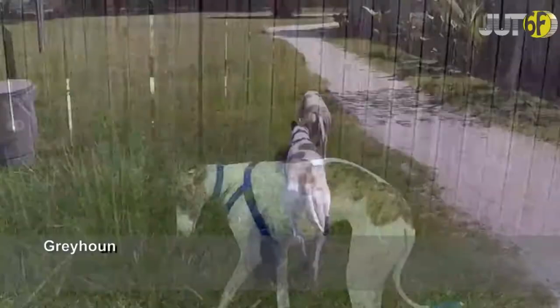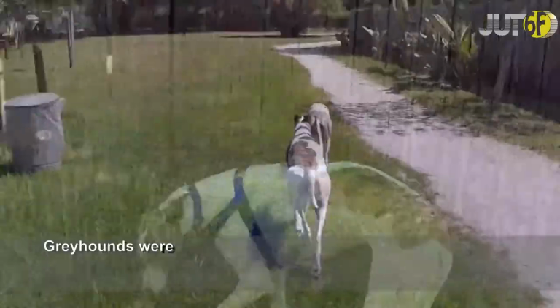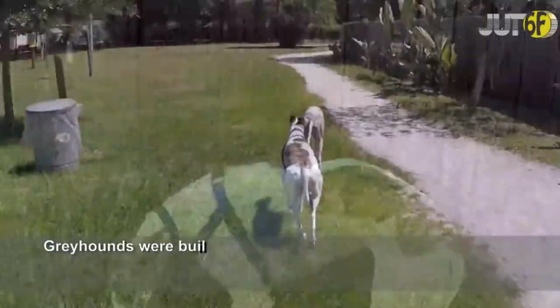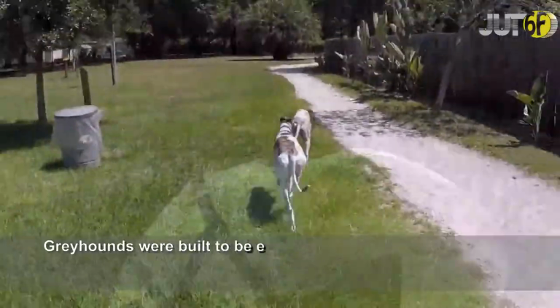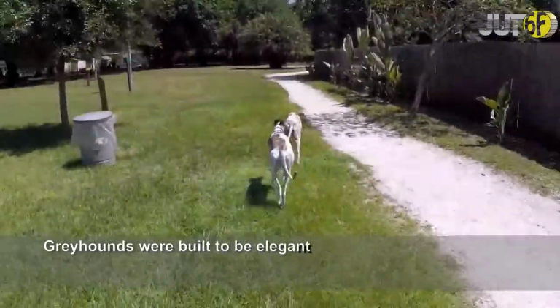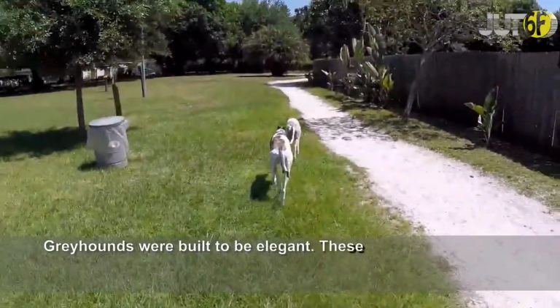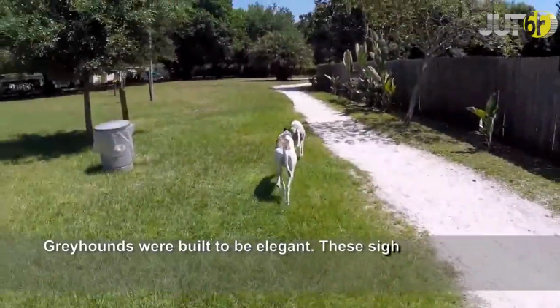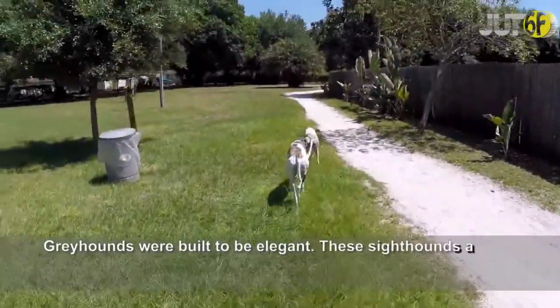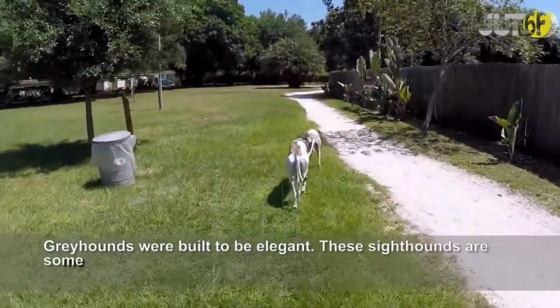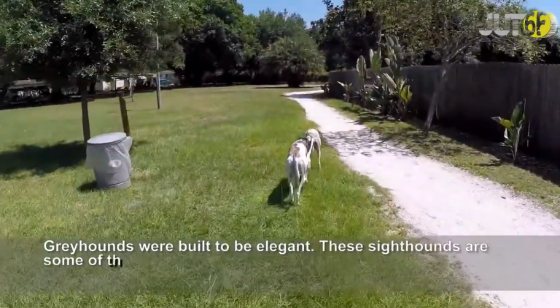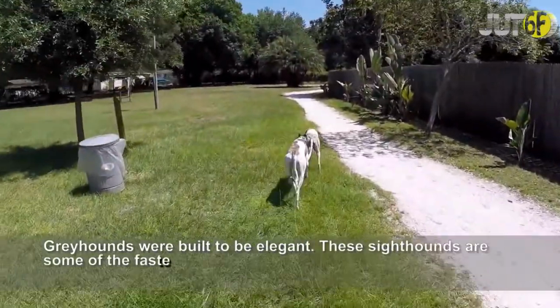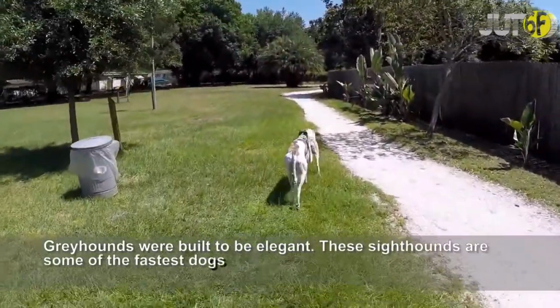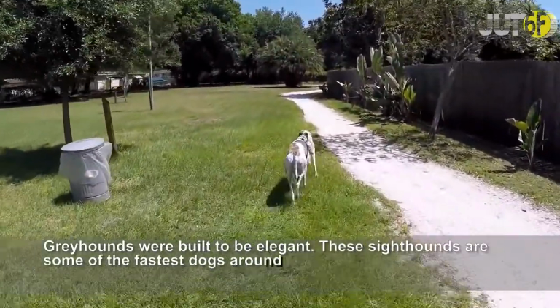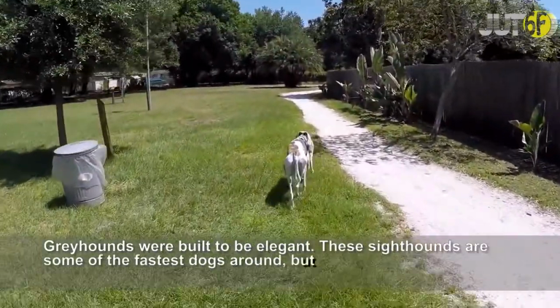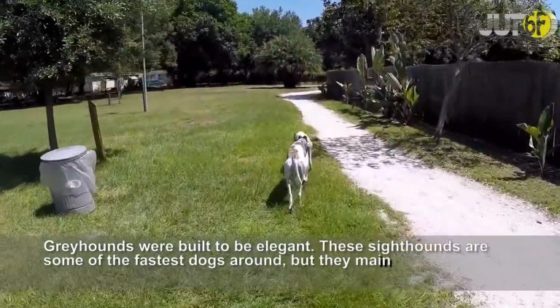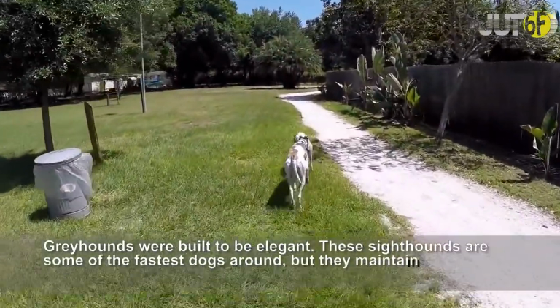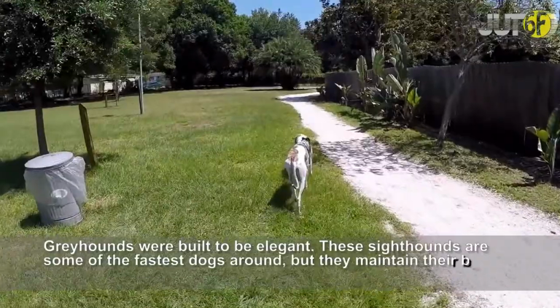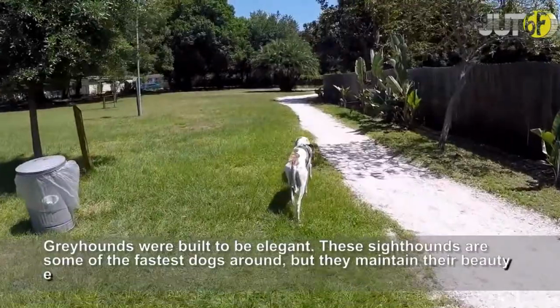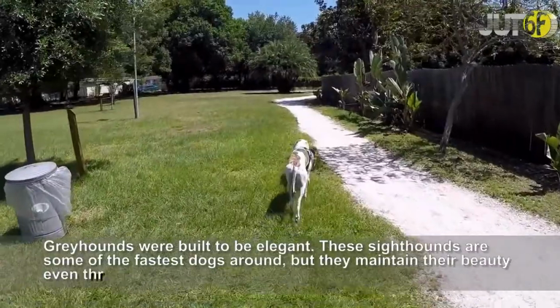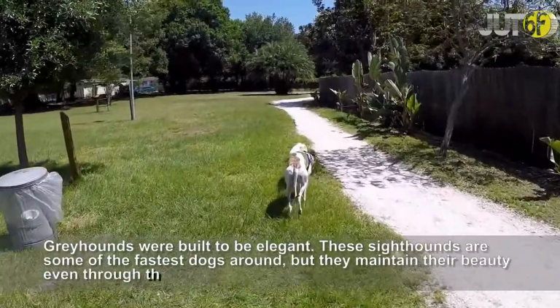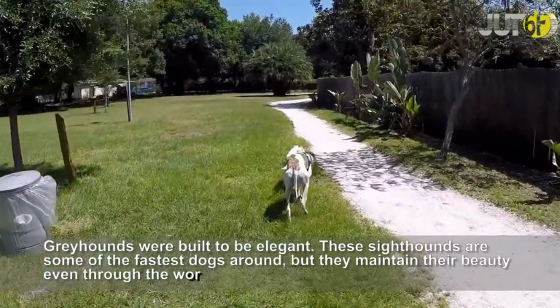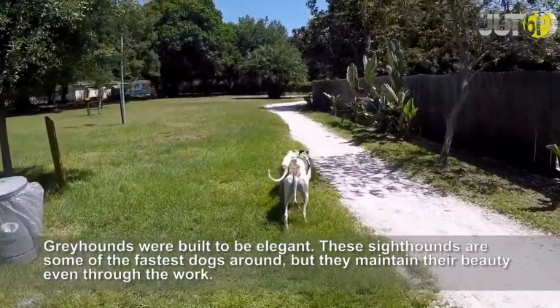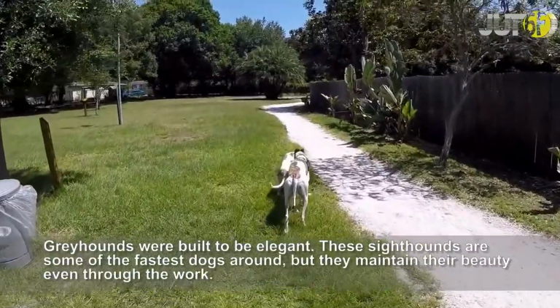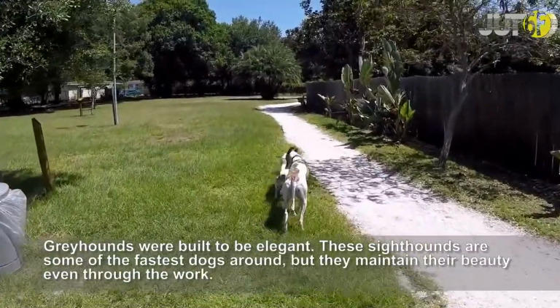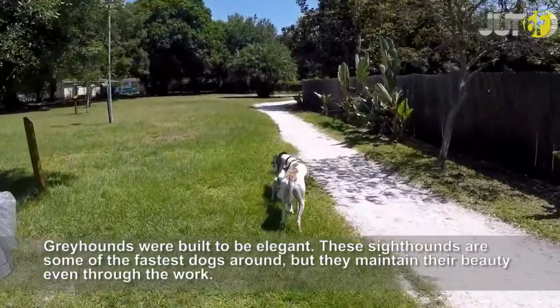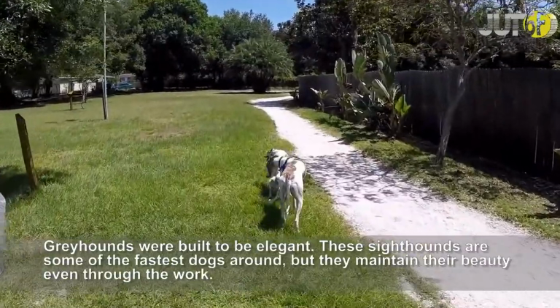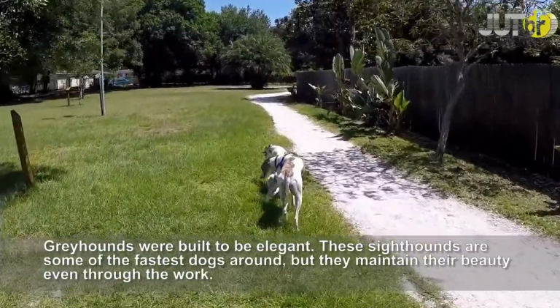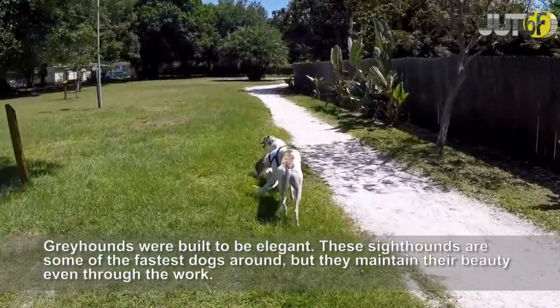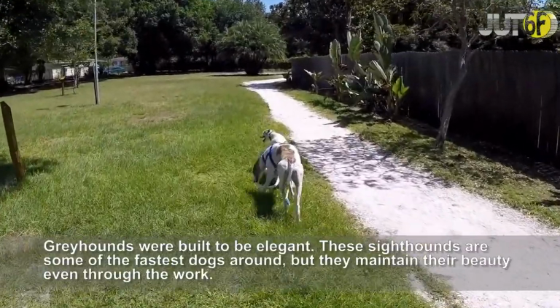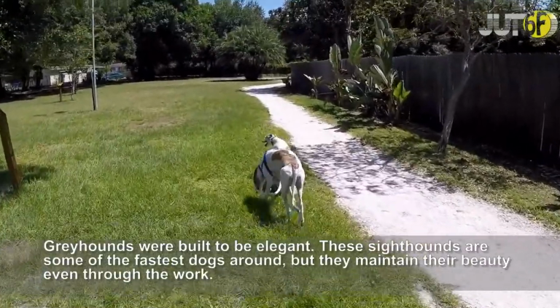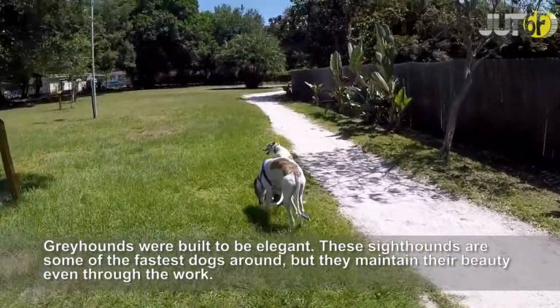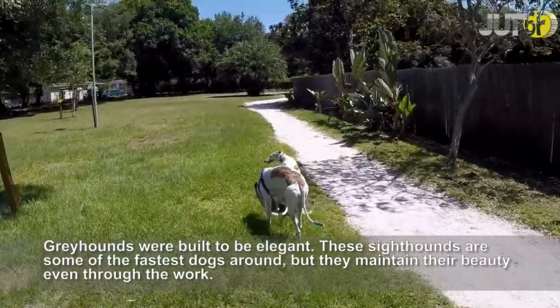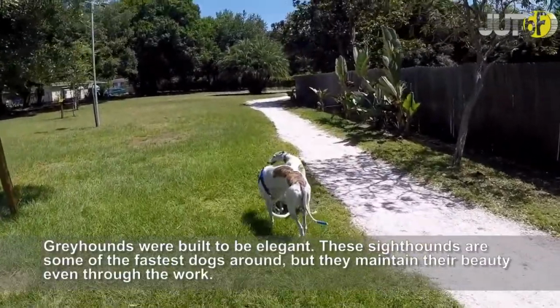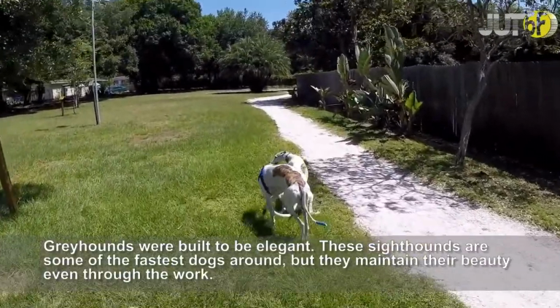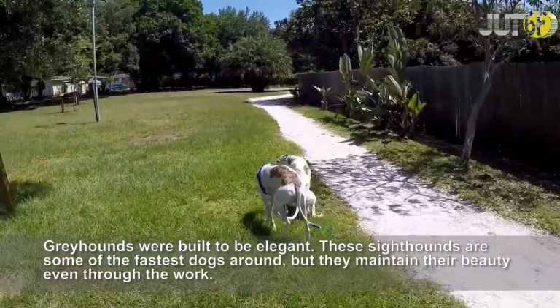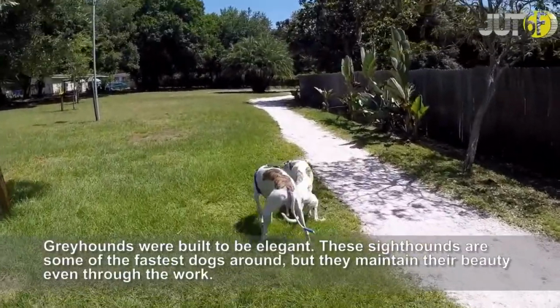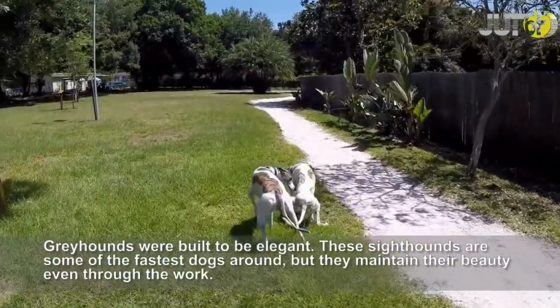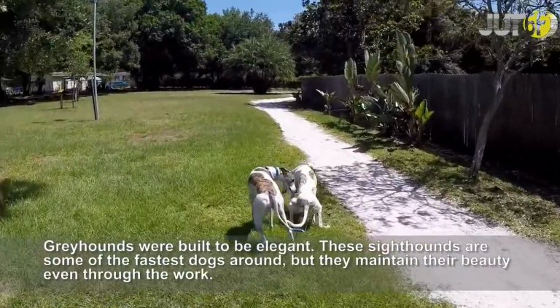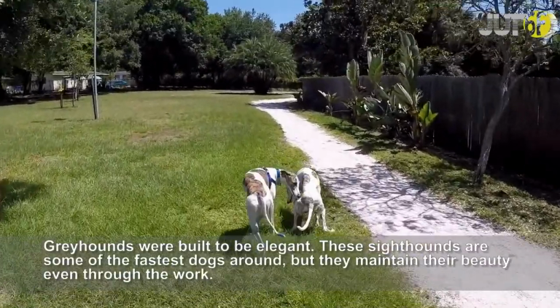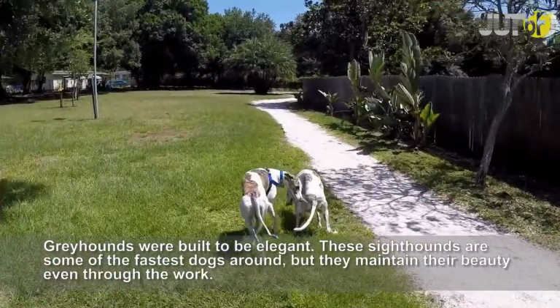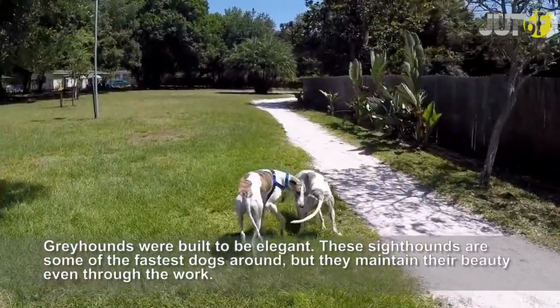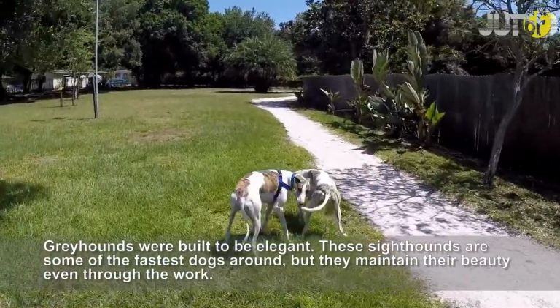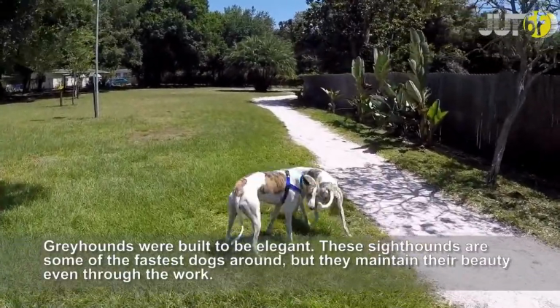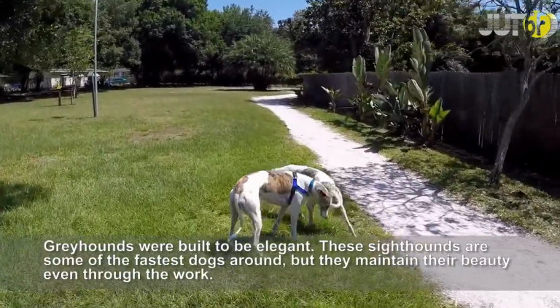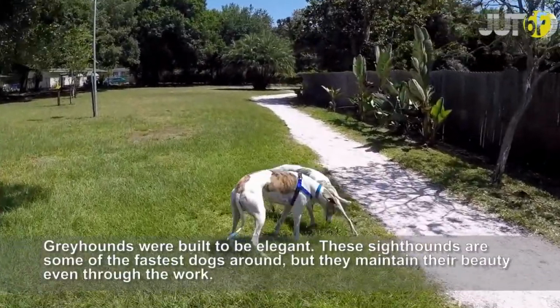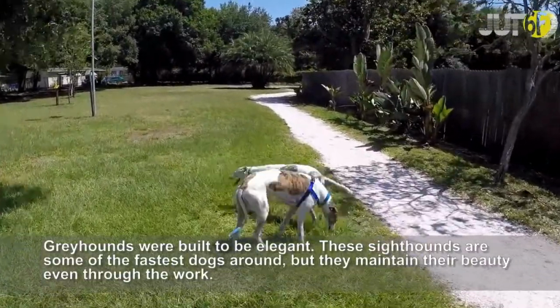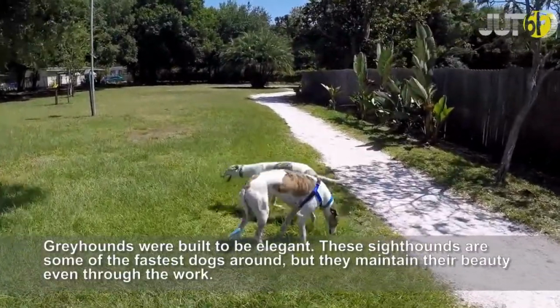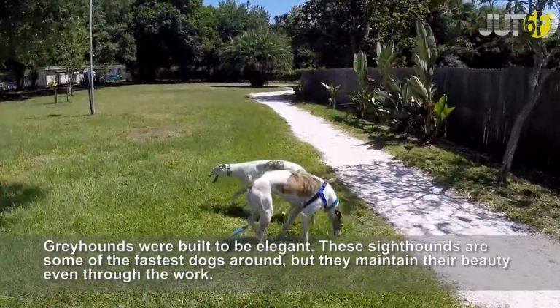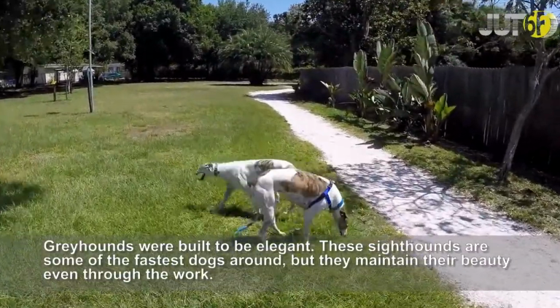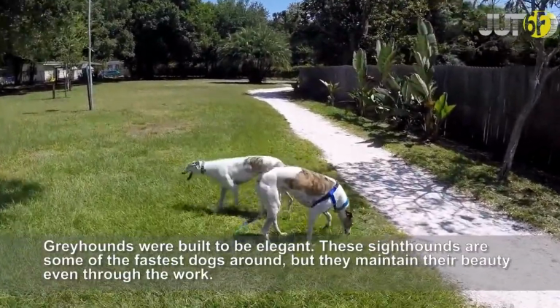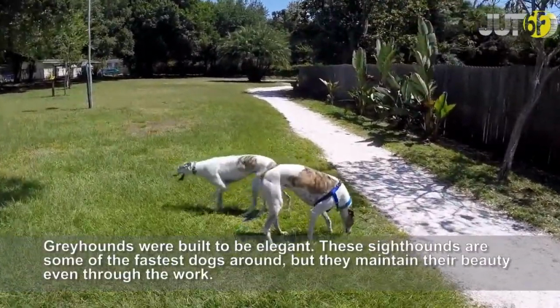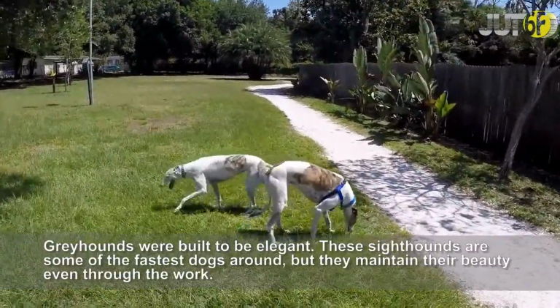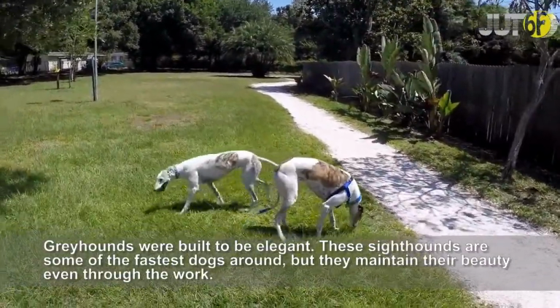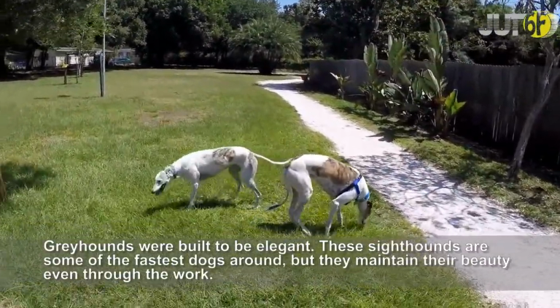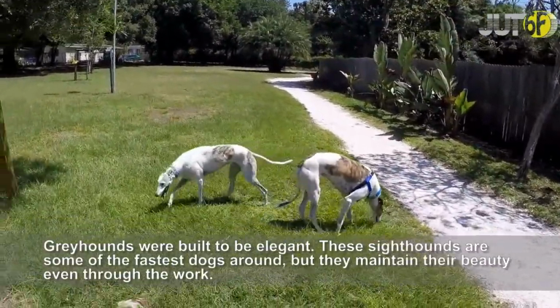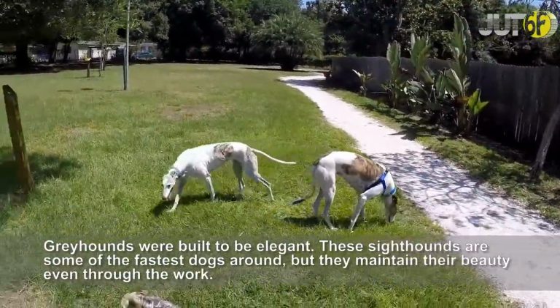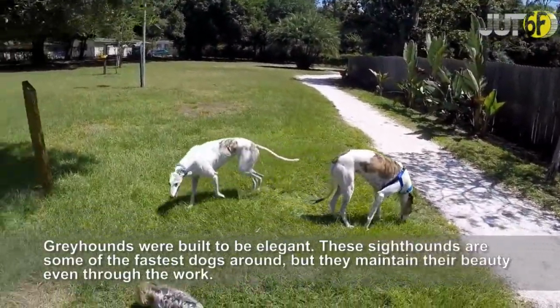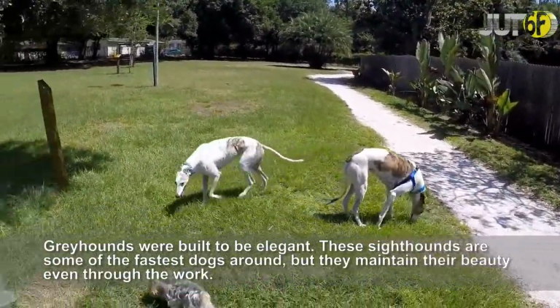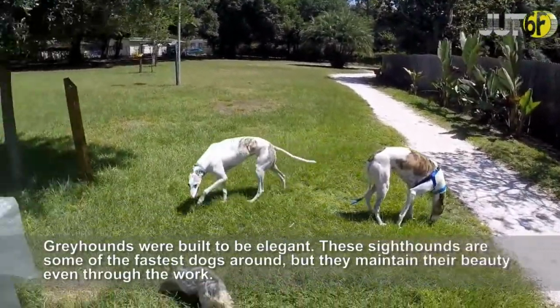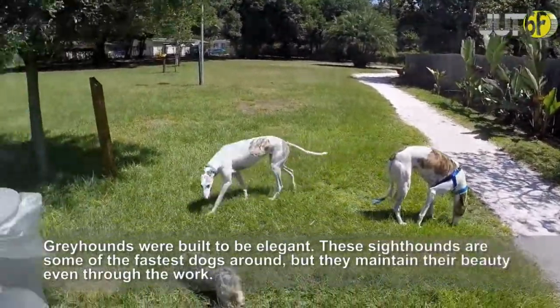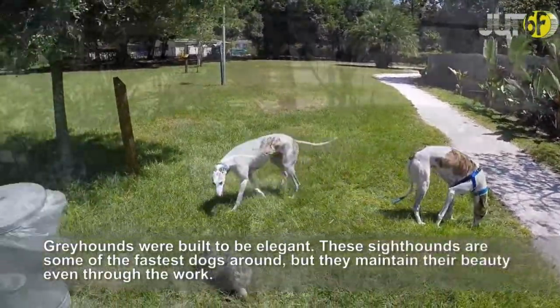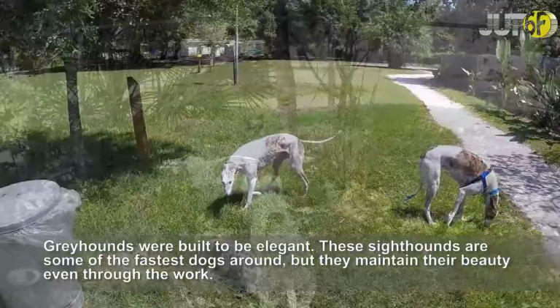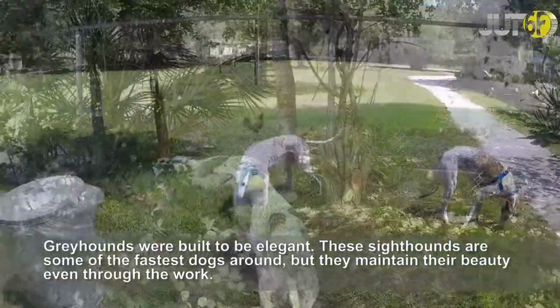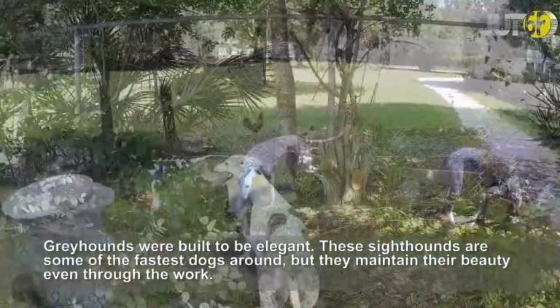Greyhounds were built to be elegant. These sighthounds are some of the fastest dogs around, but they maintain their beauty even through the work.